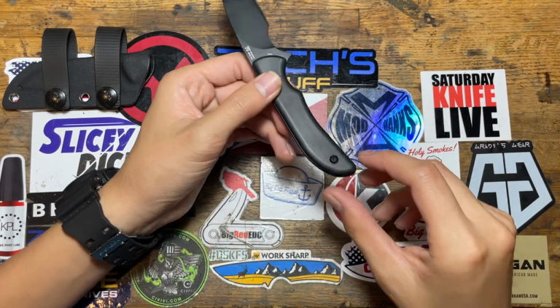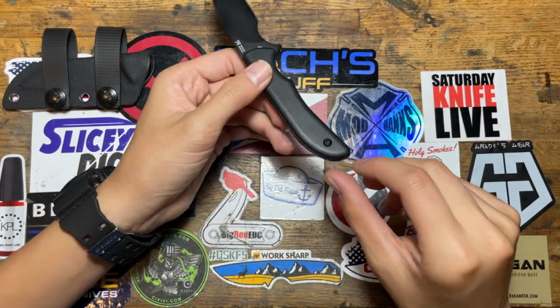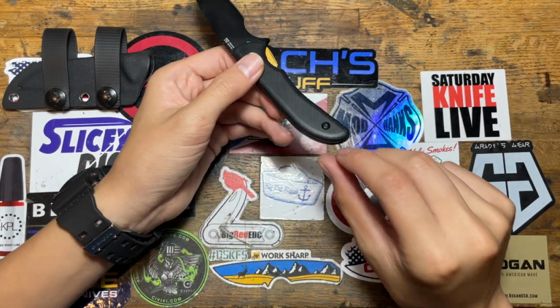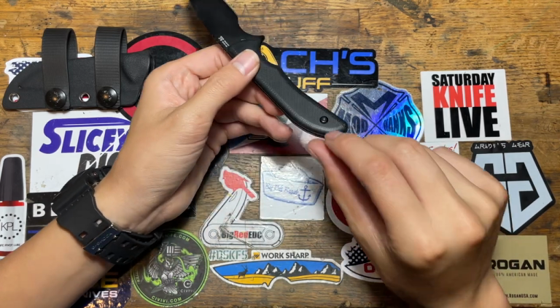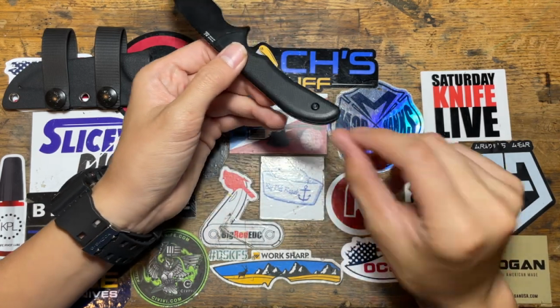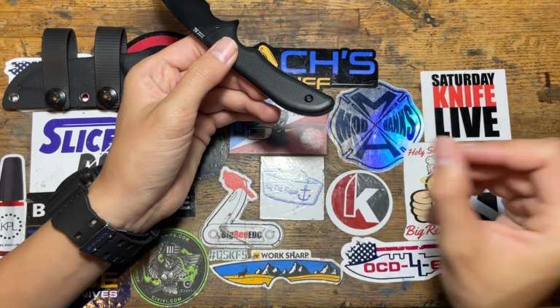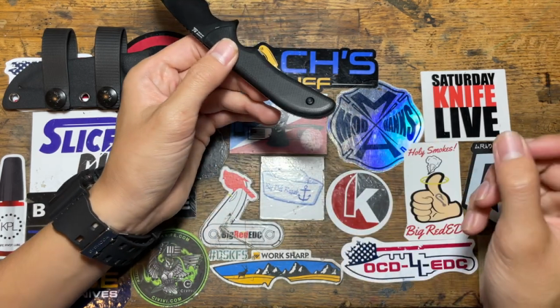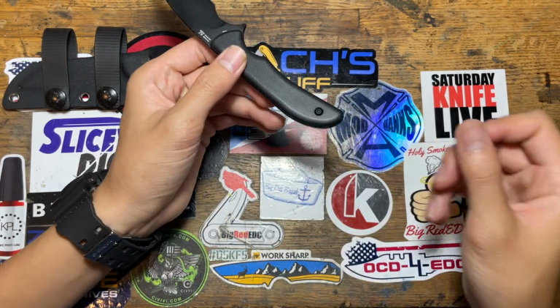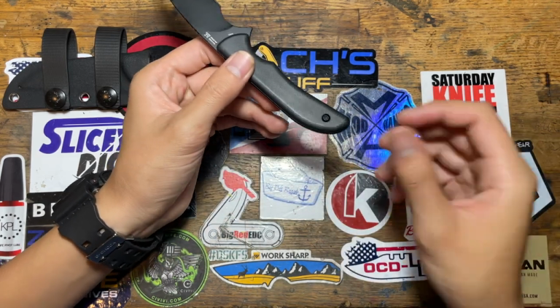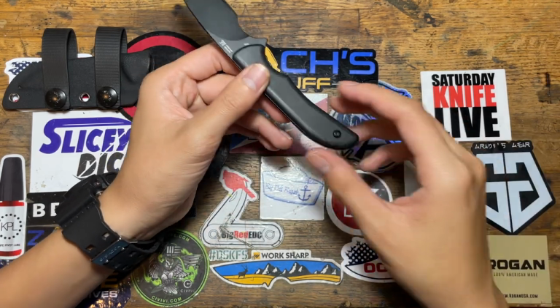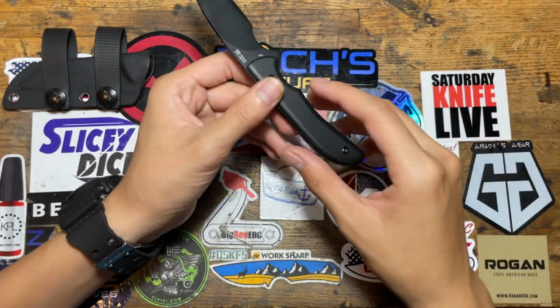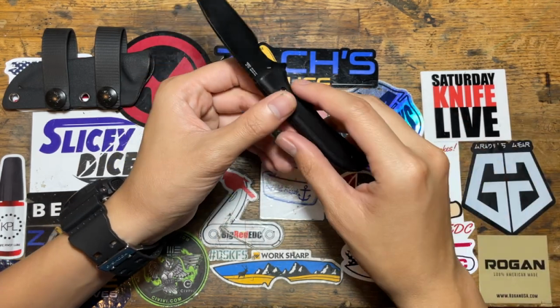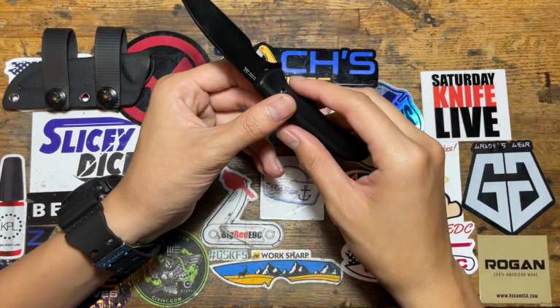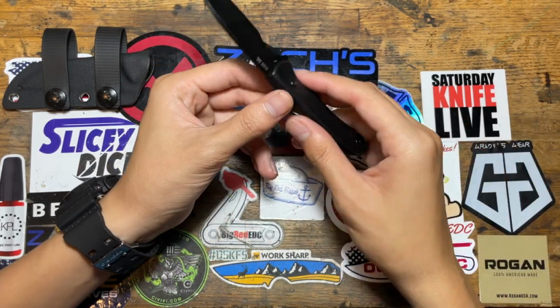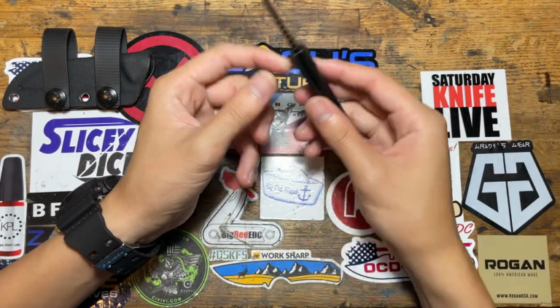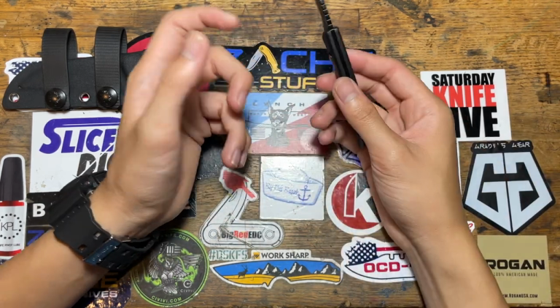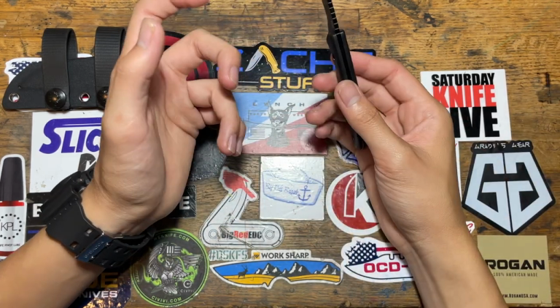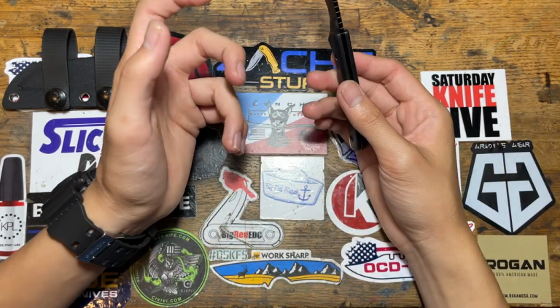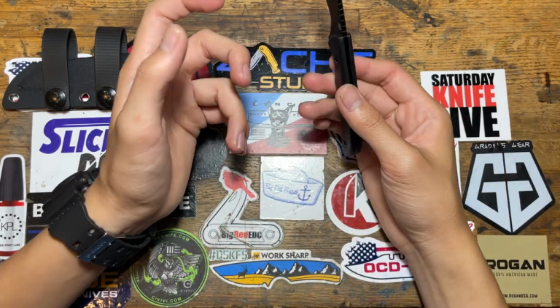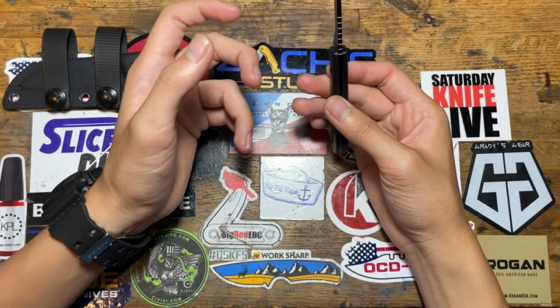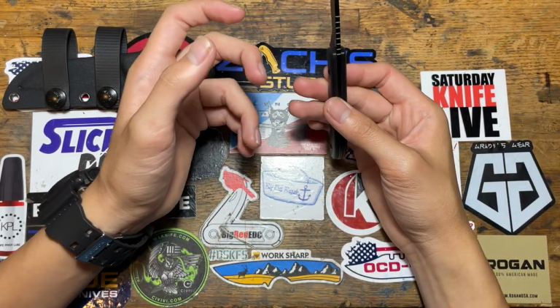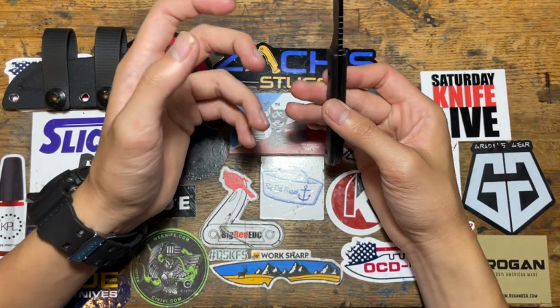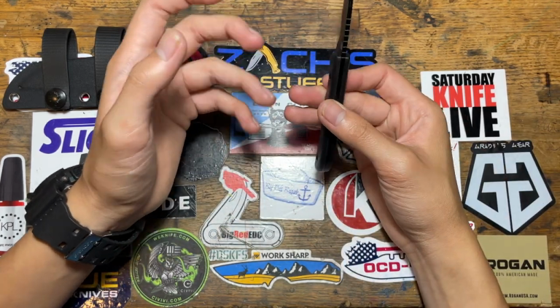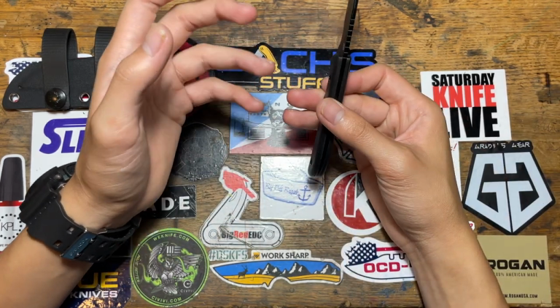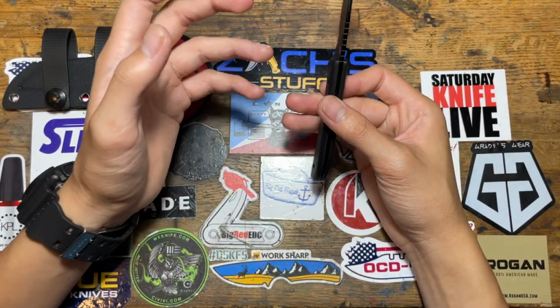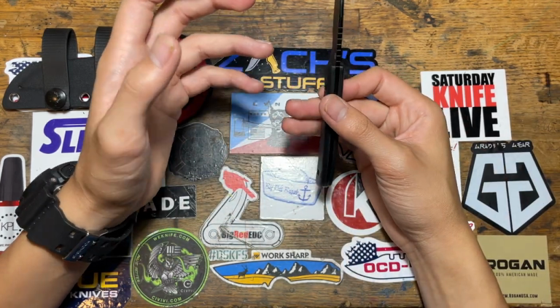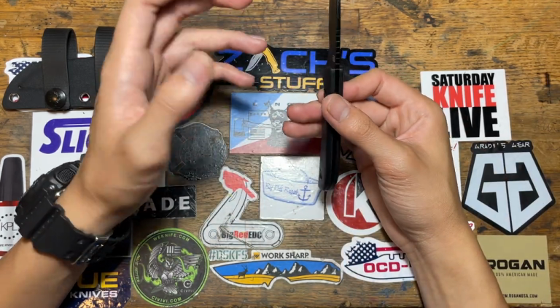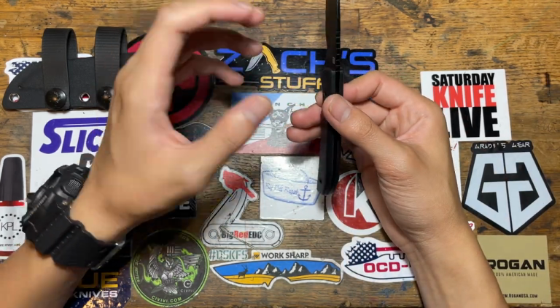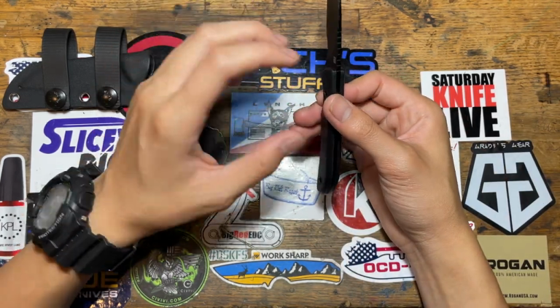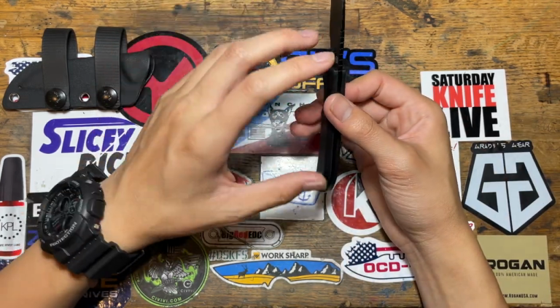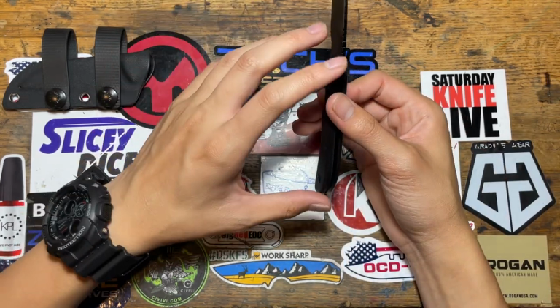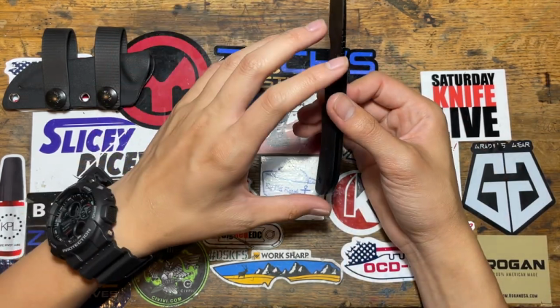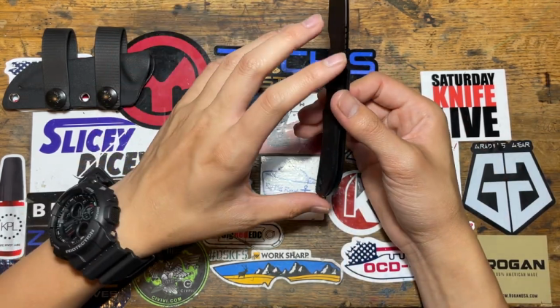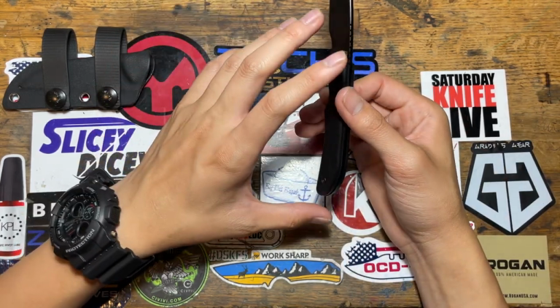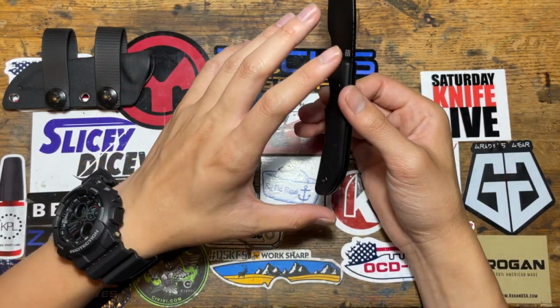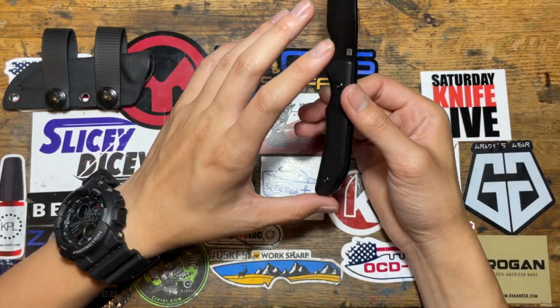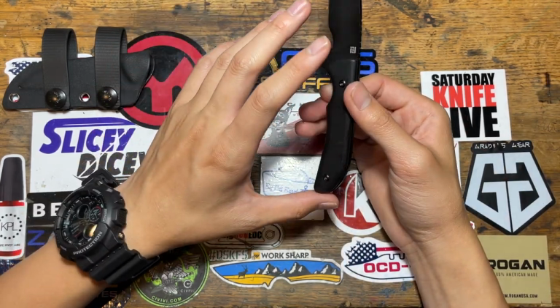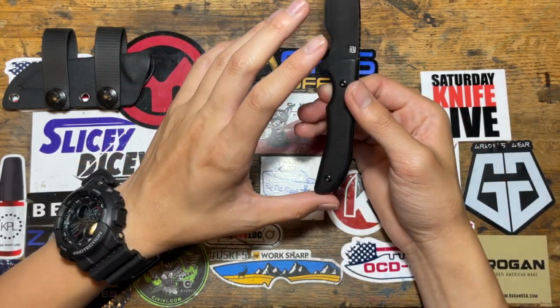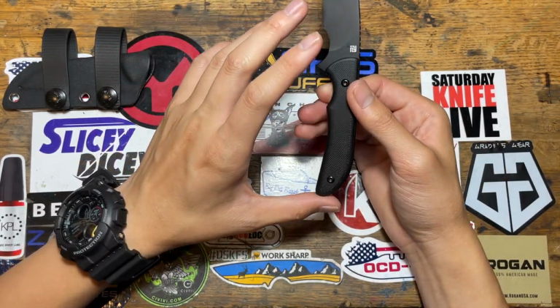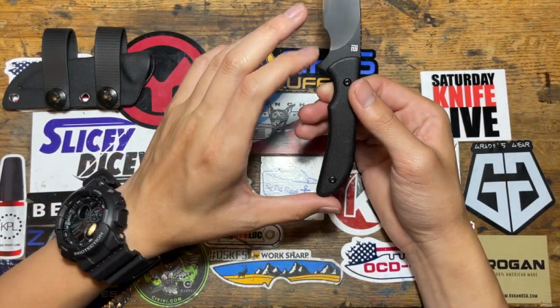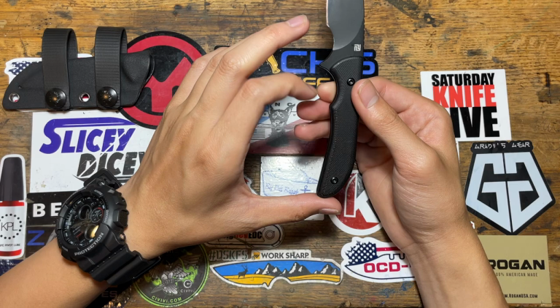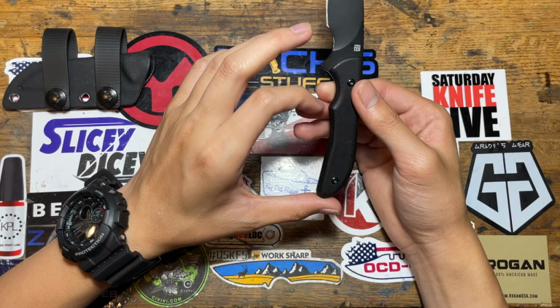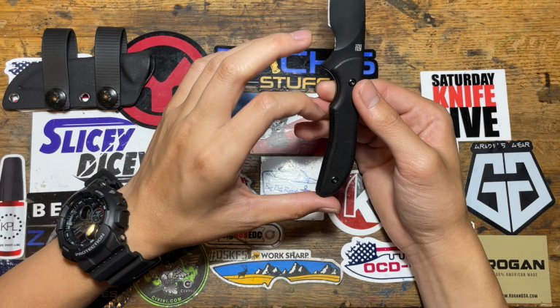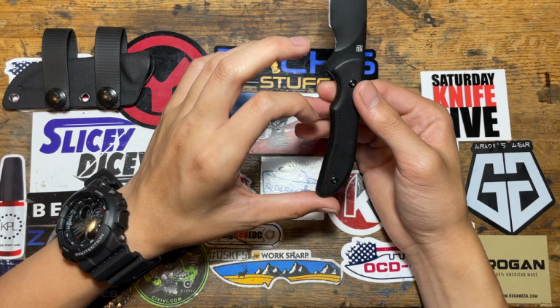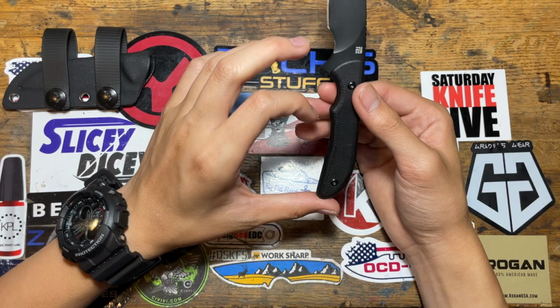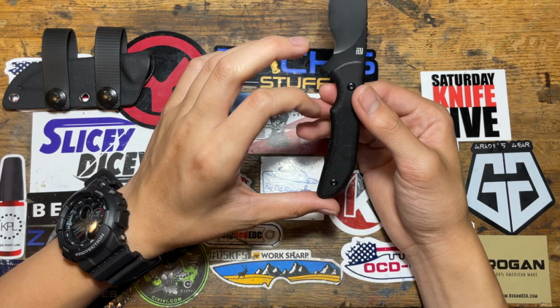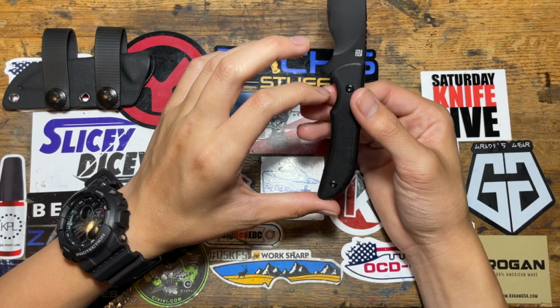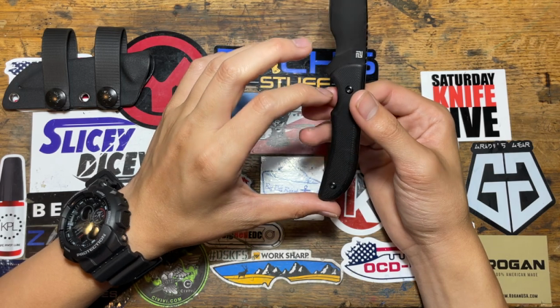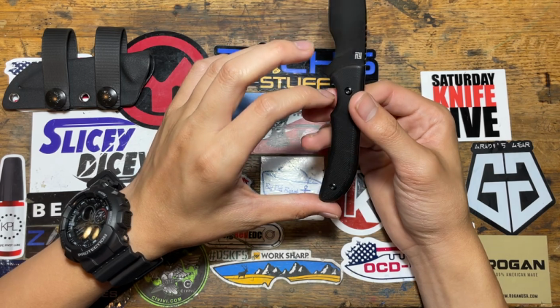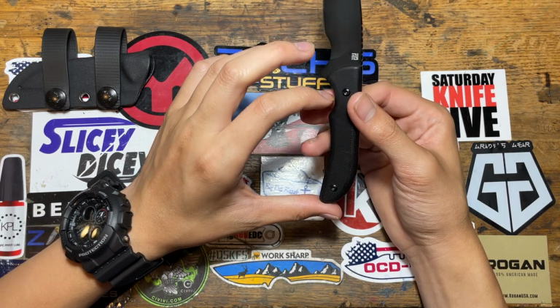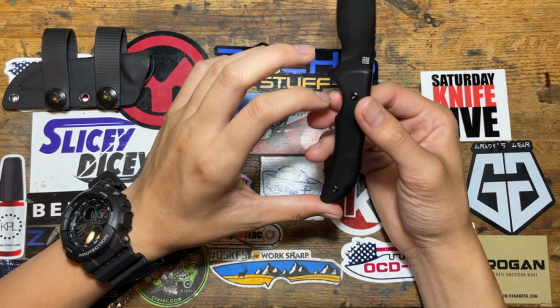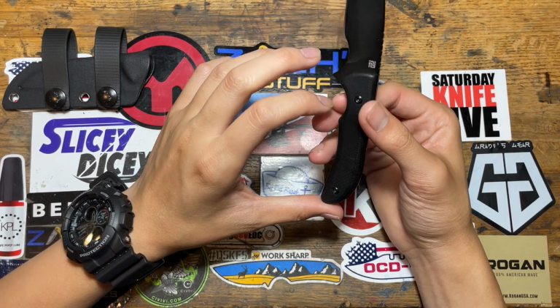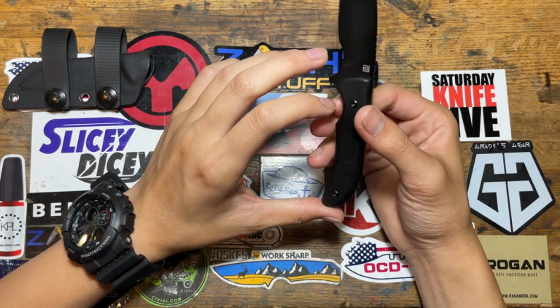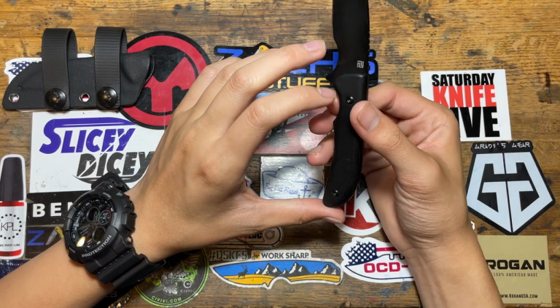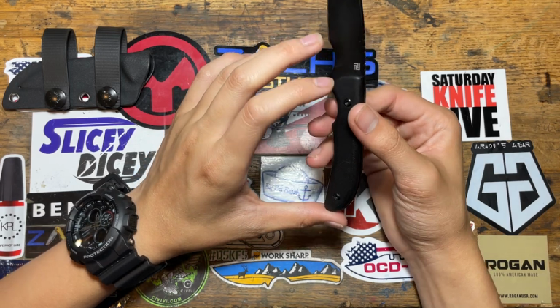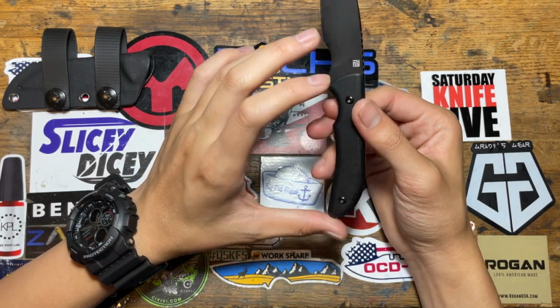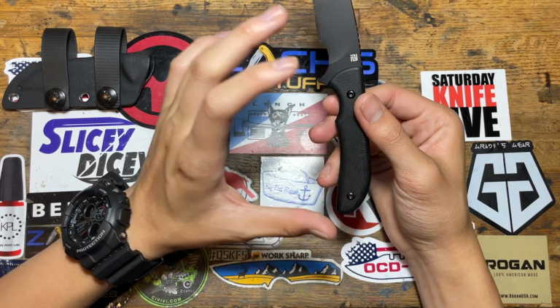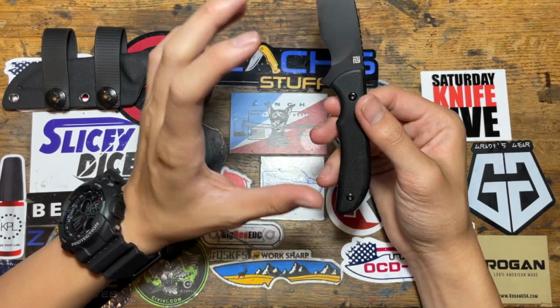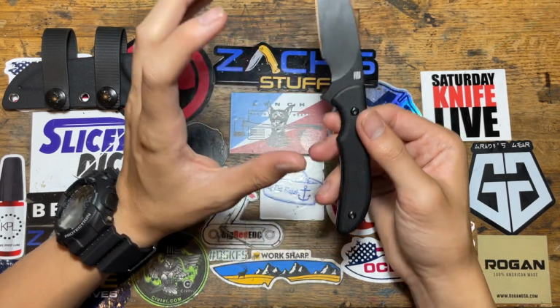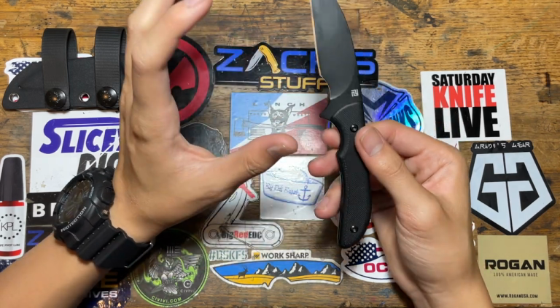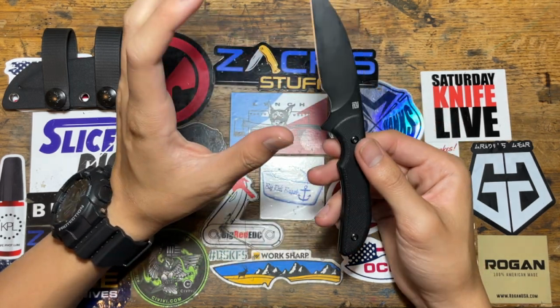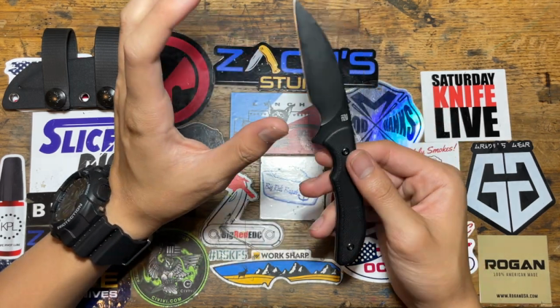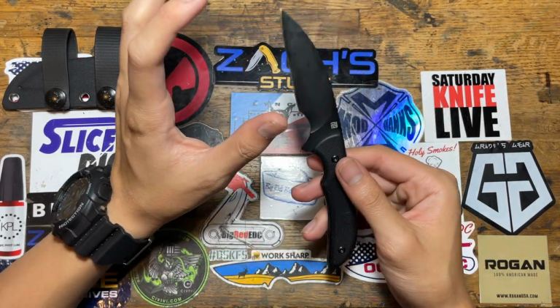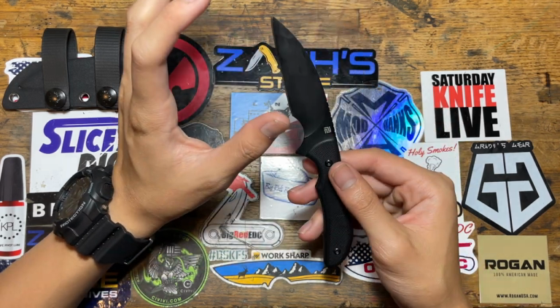There's no lanyard hole, unlike the CRKT Minimalist. Overall, great job Mike.